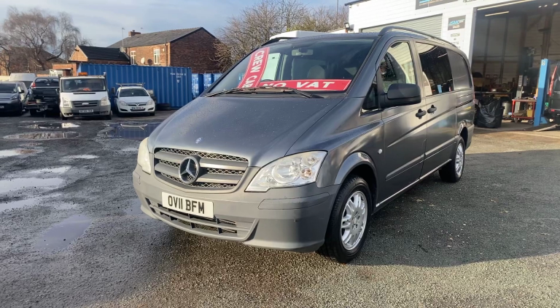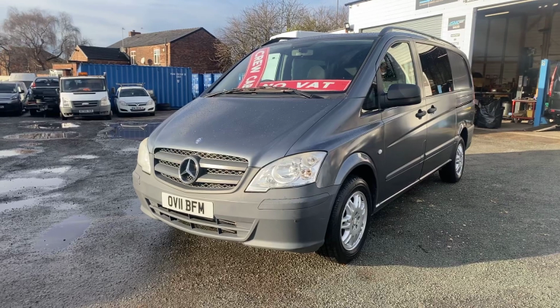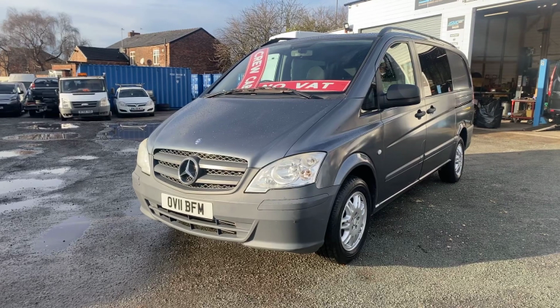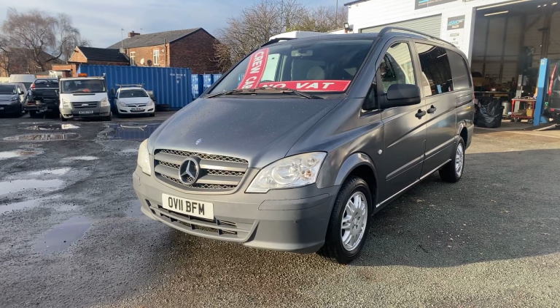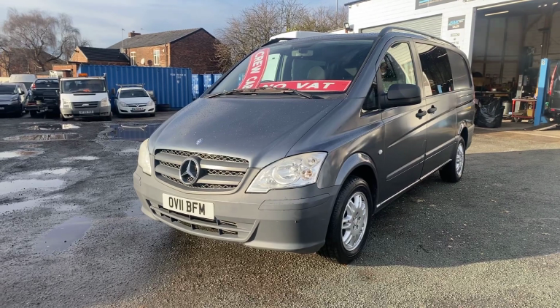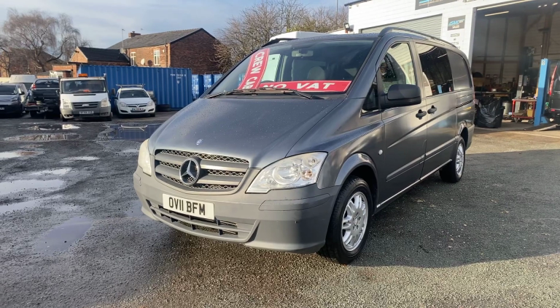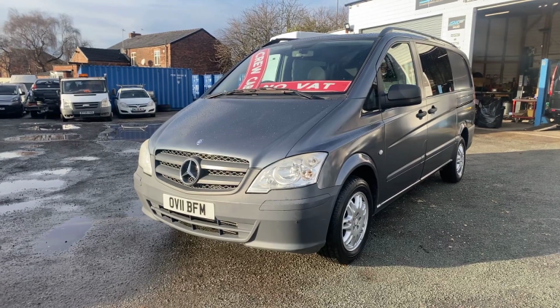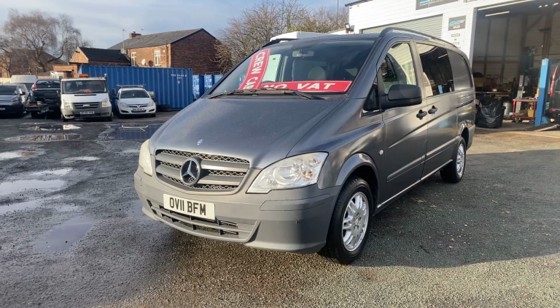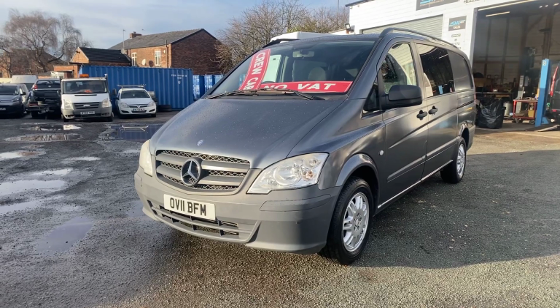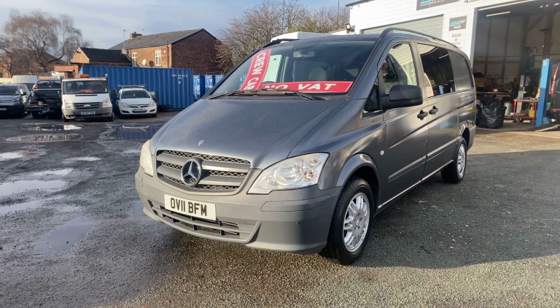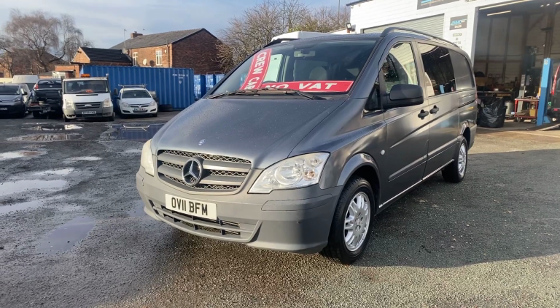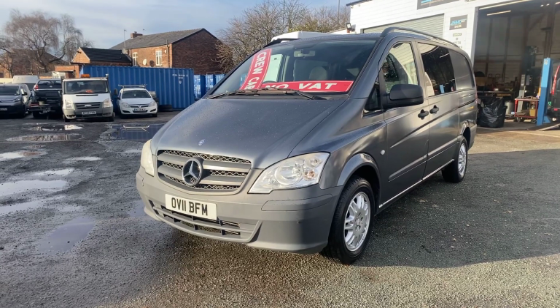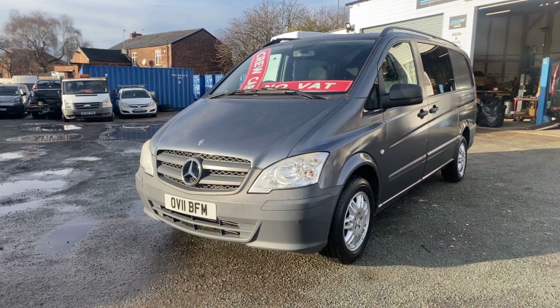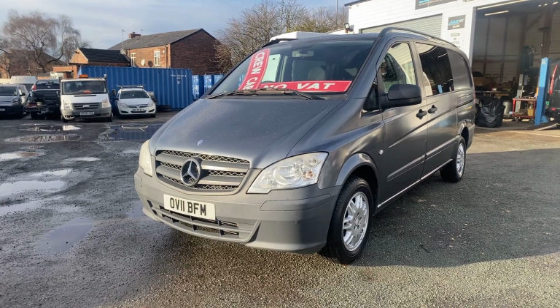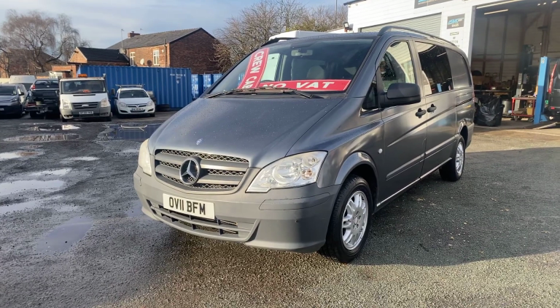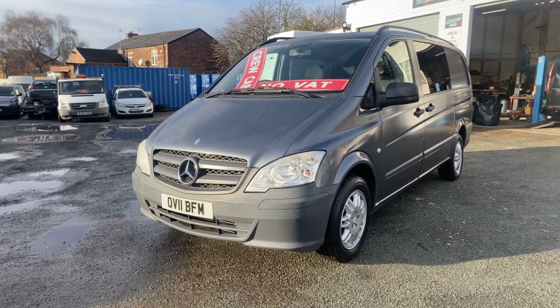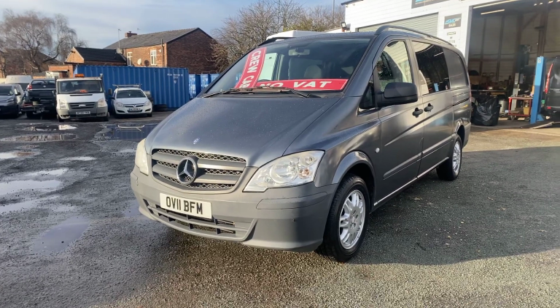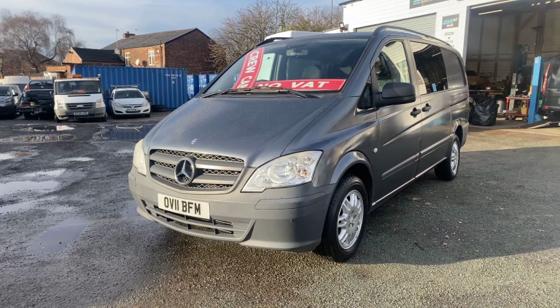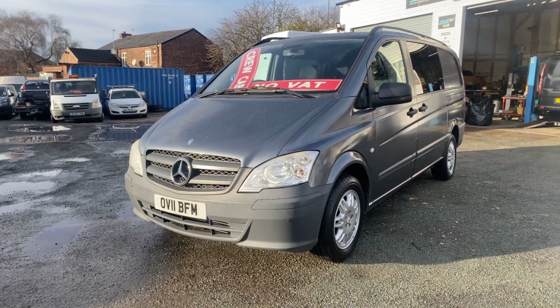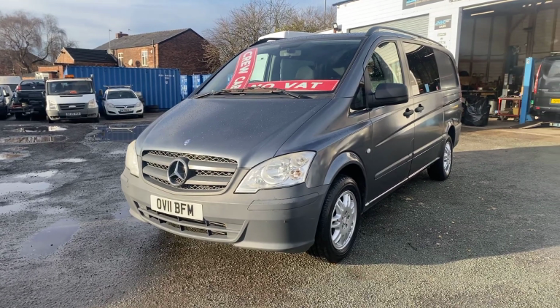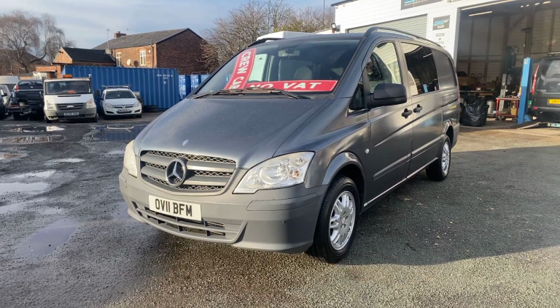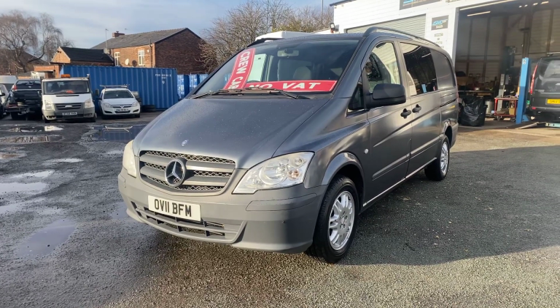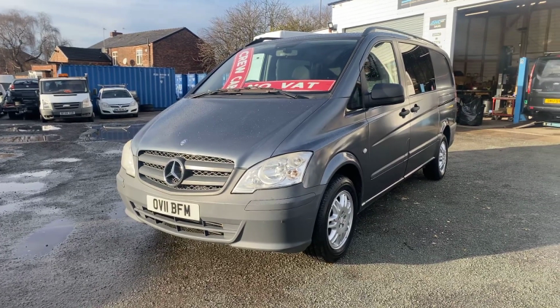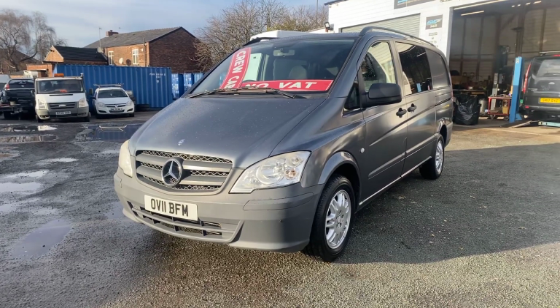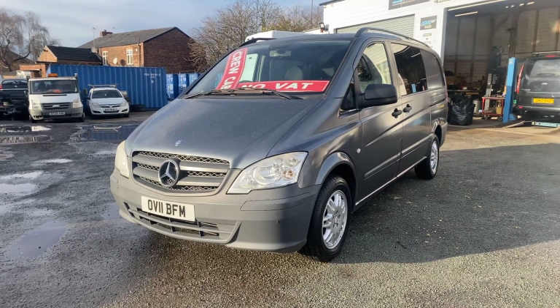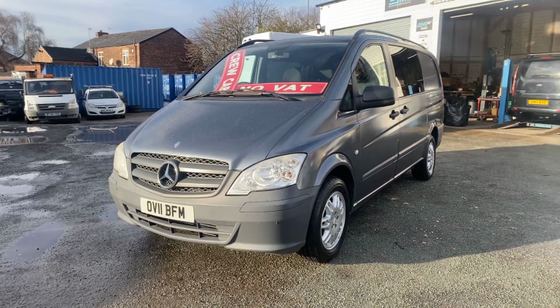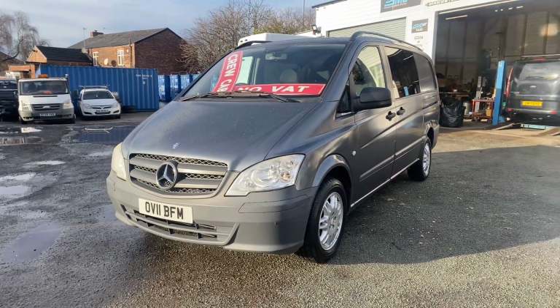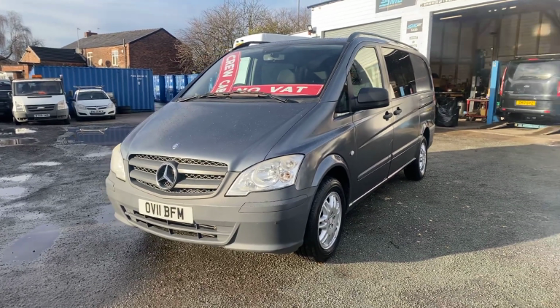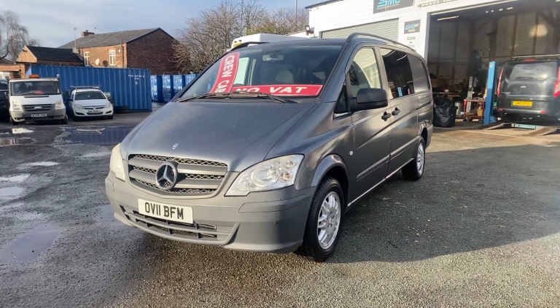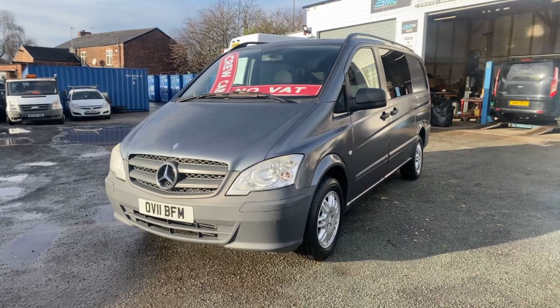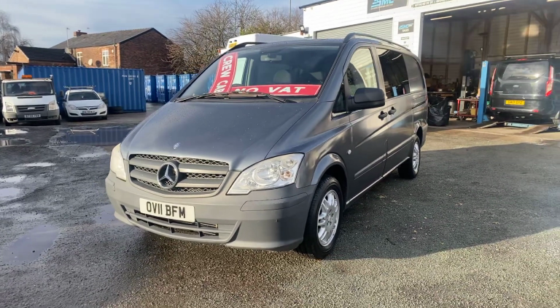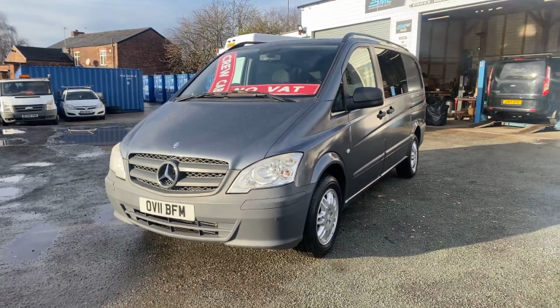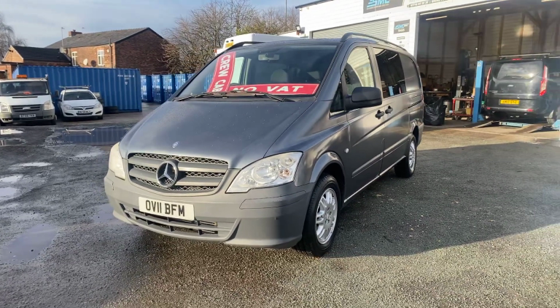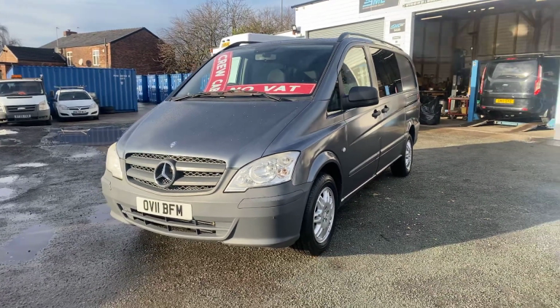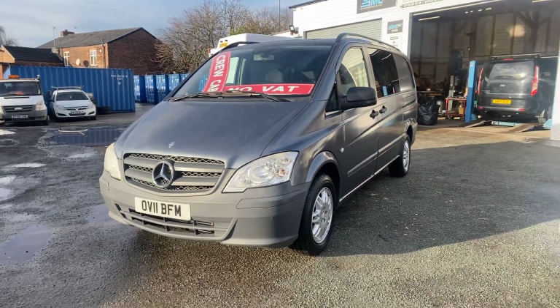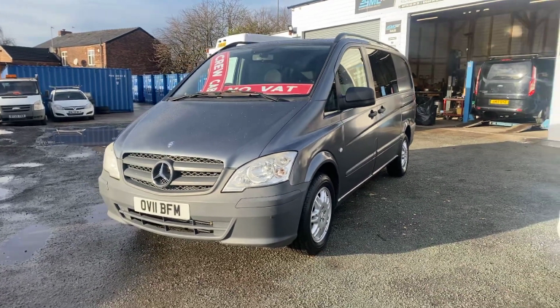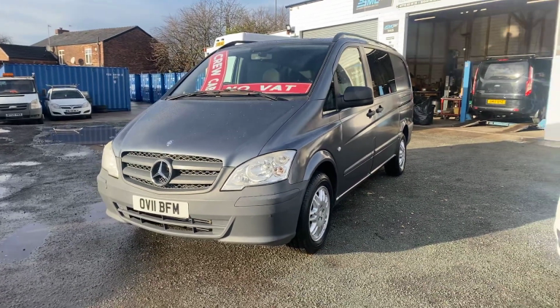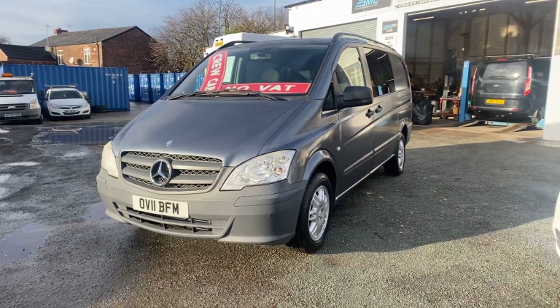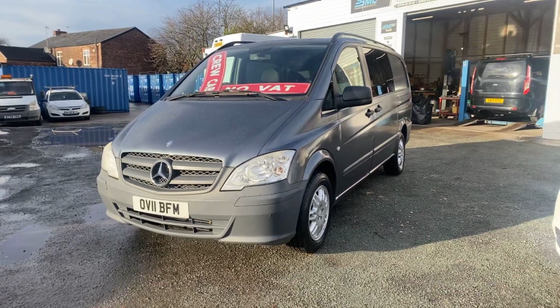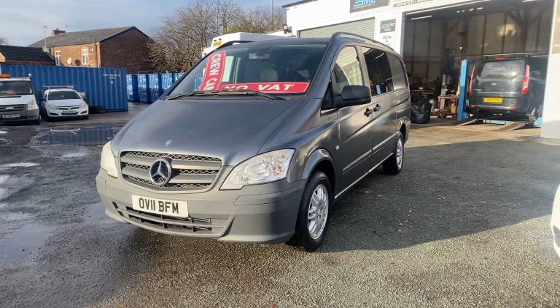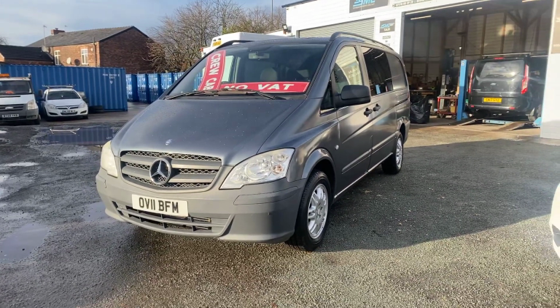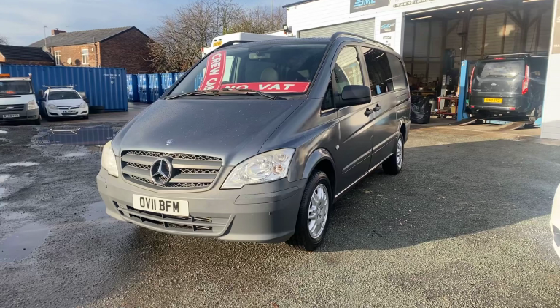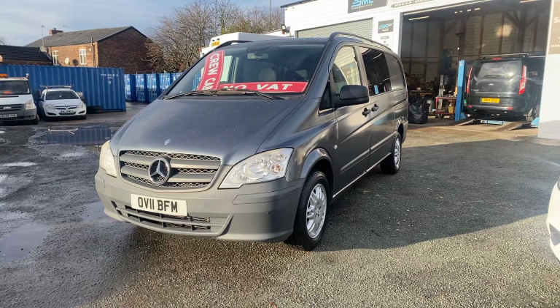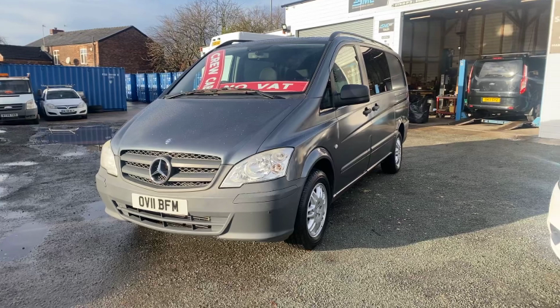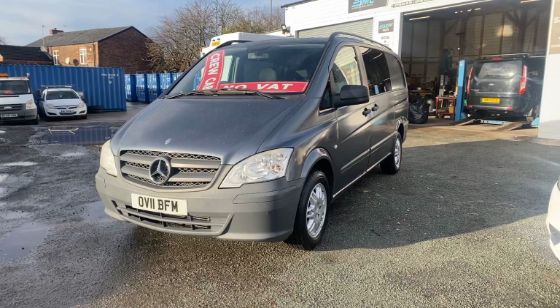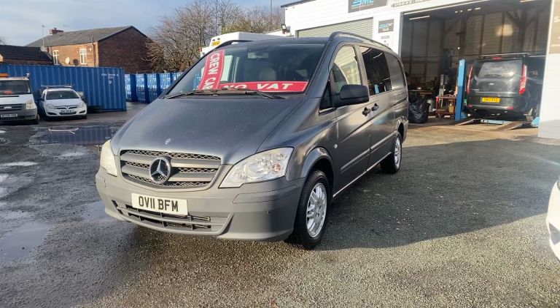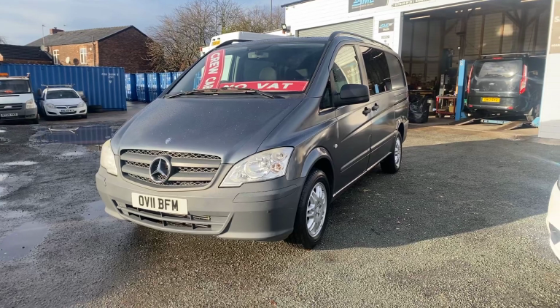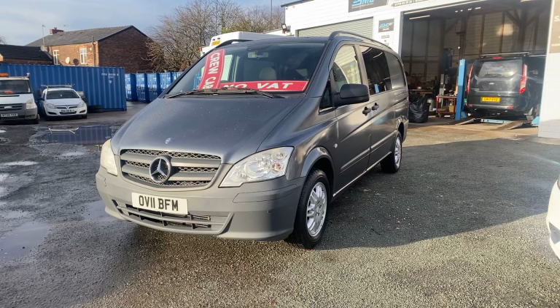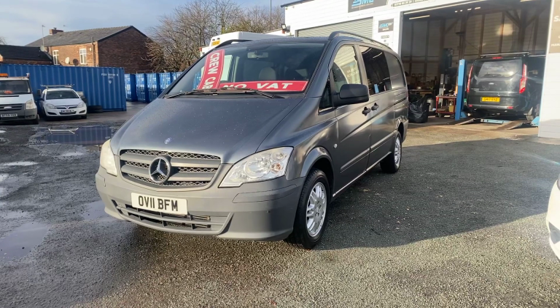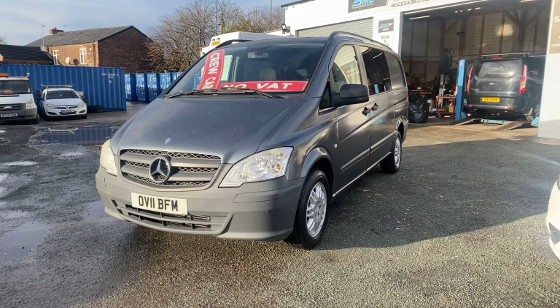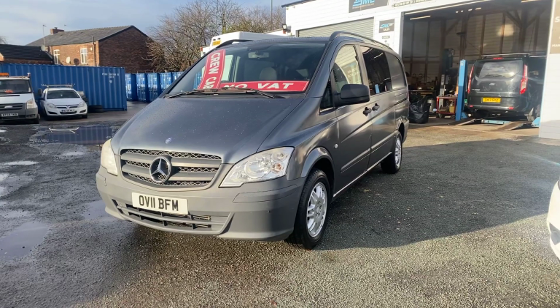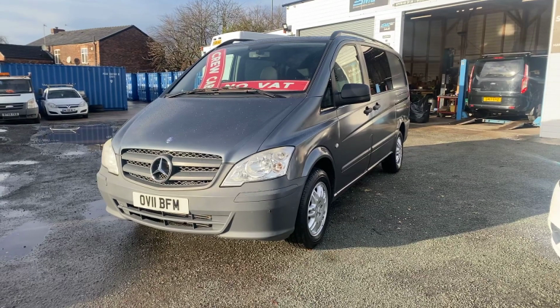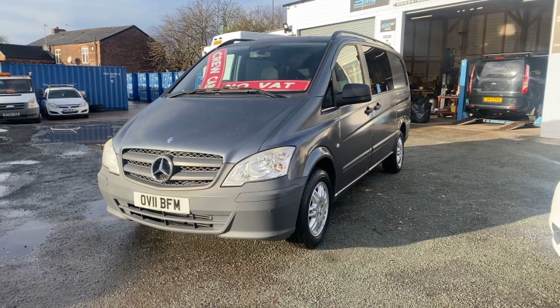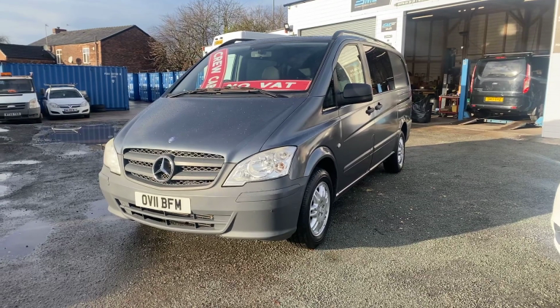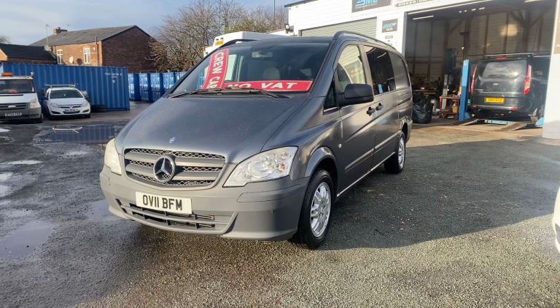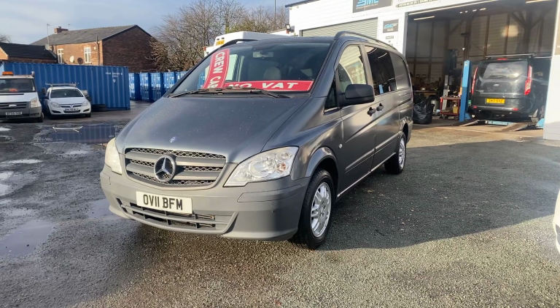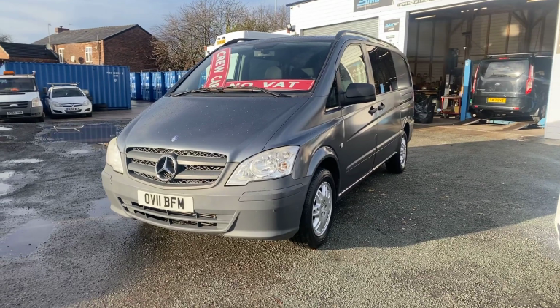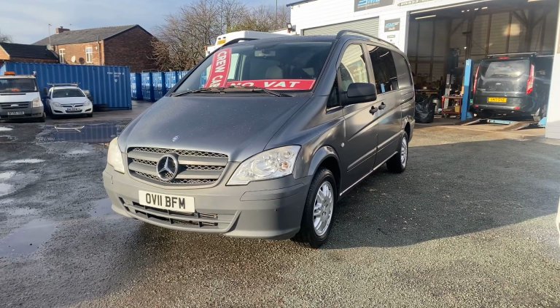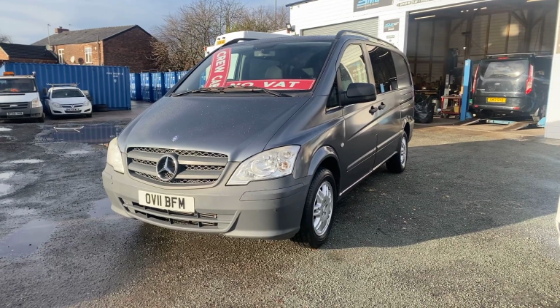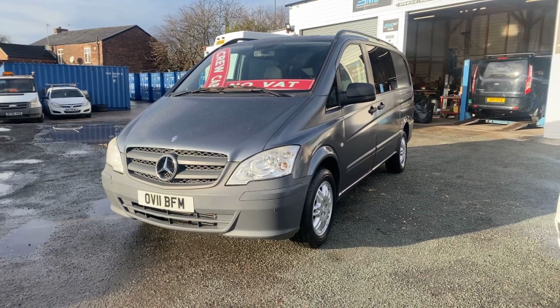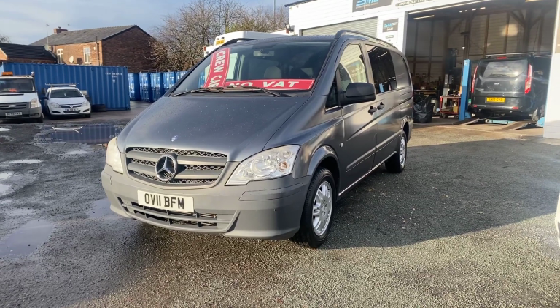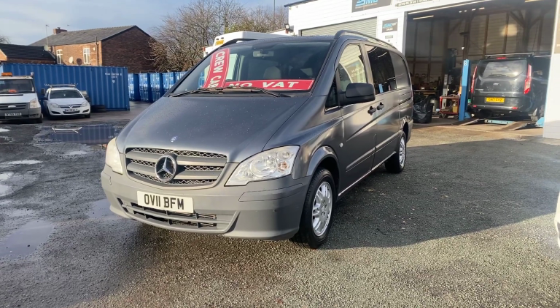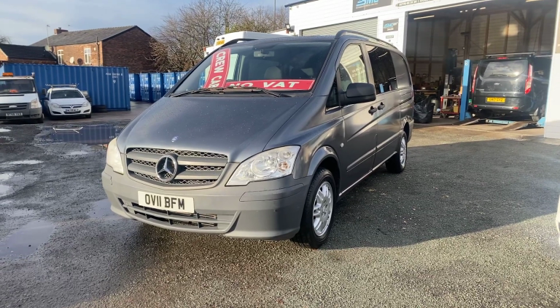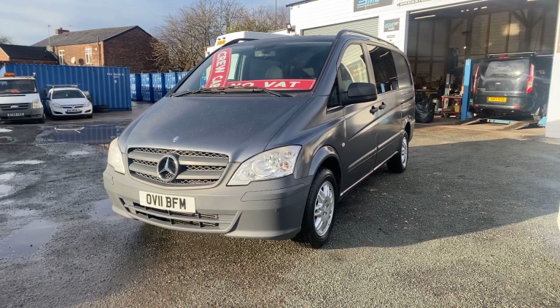Hi, welcome to SMC Van Sales. We're located in Manchester on Ashton New Road, next to Manchester City's ground.